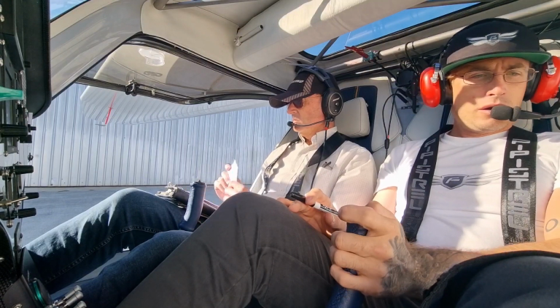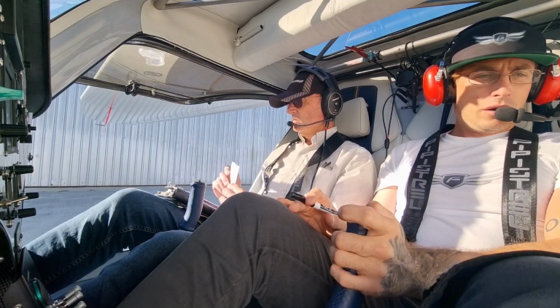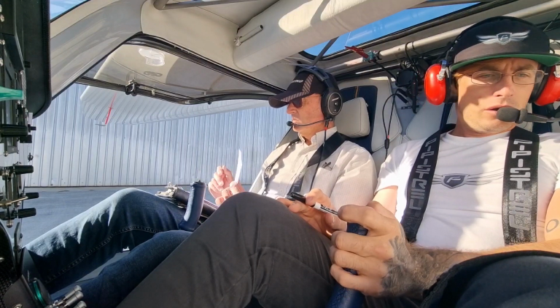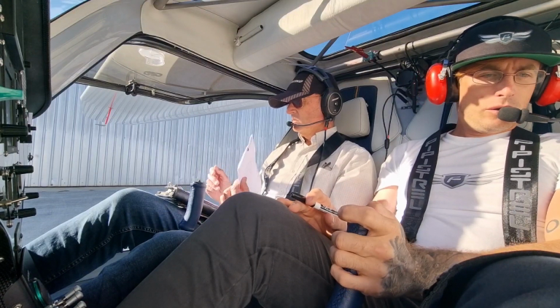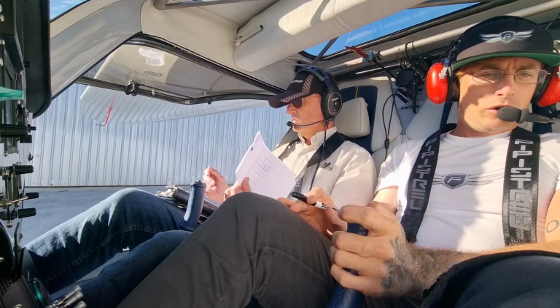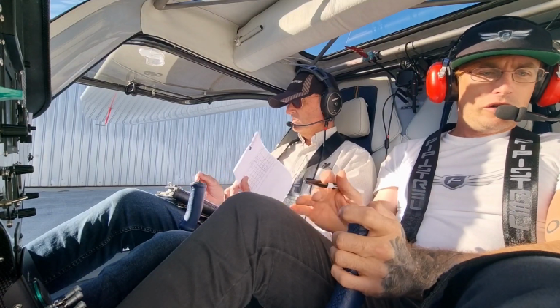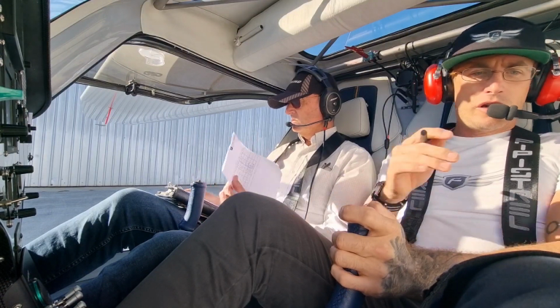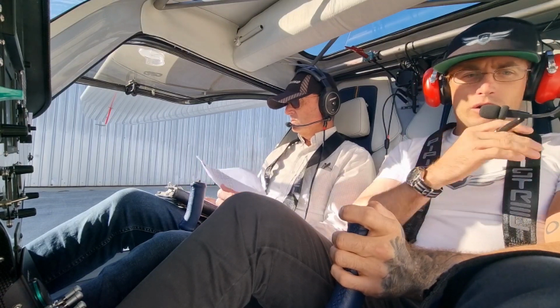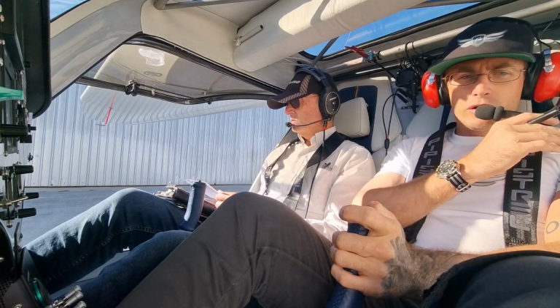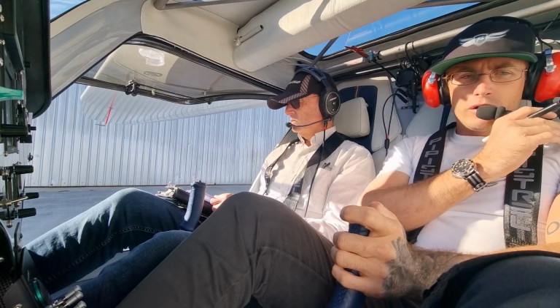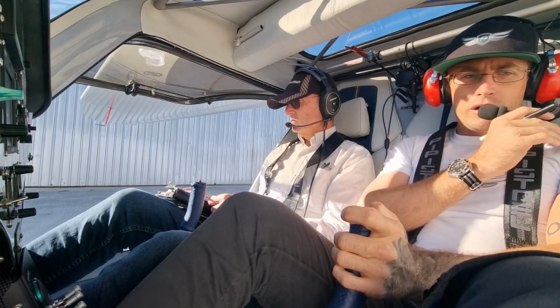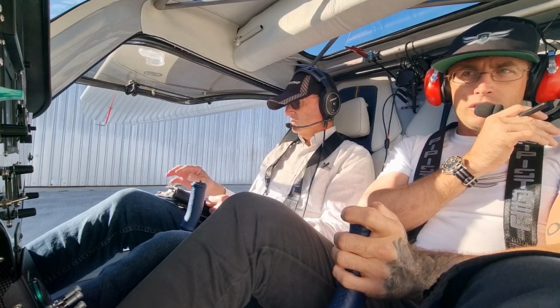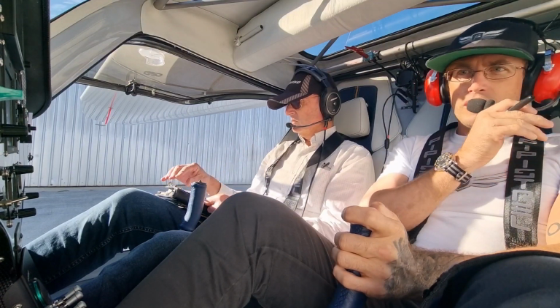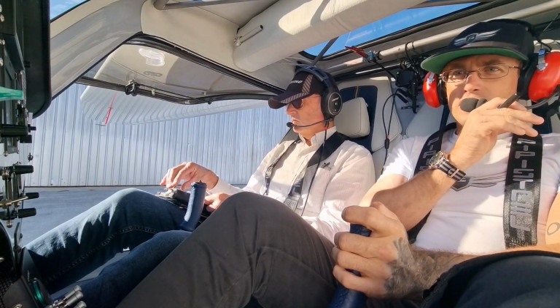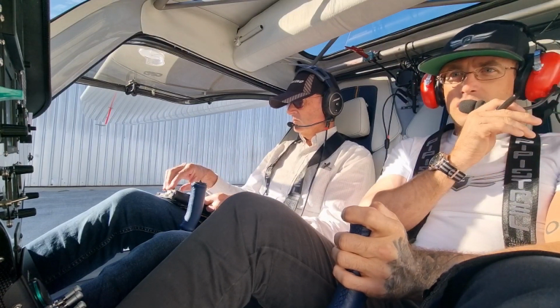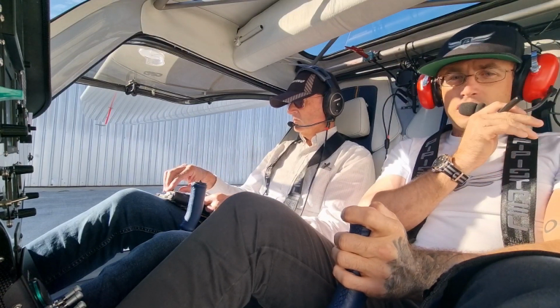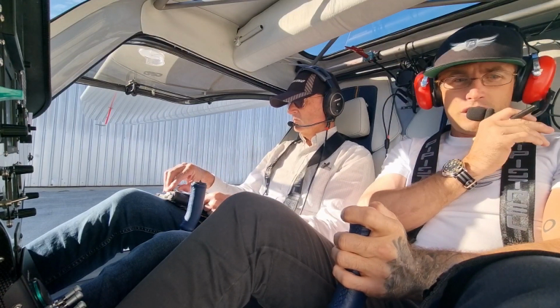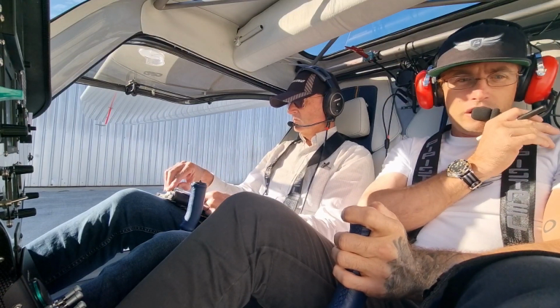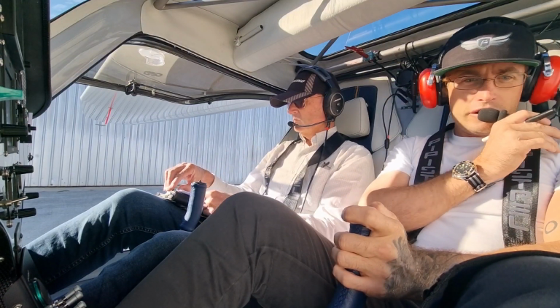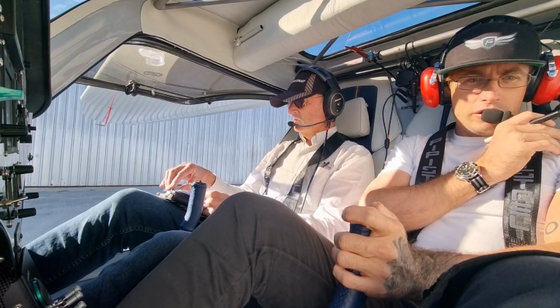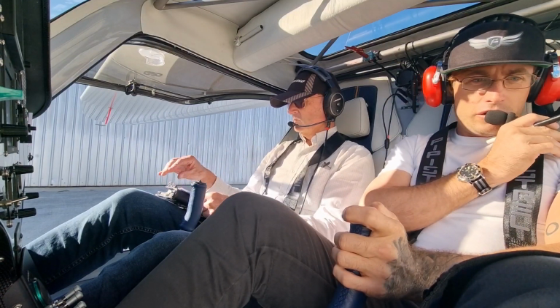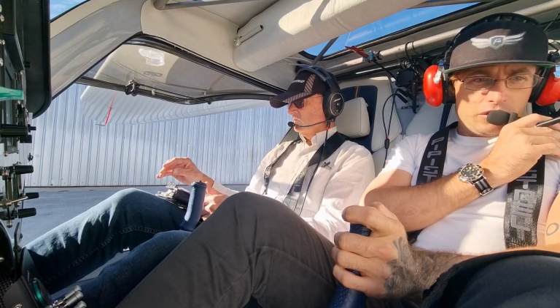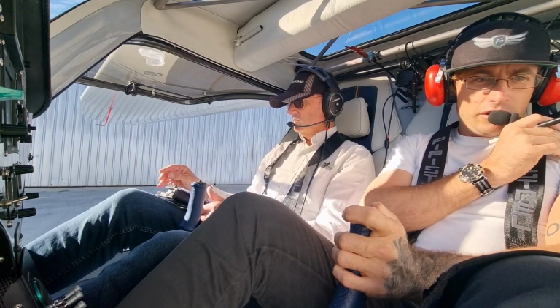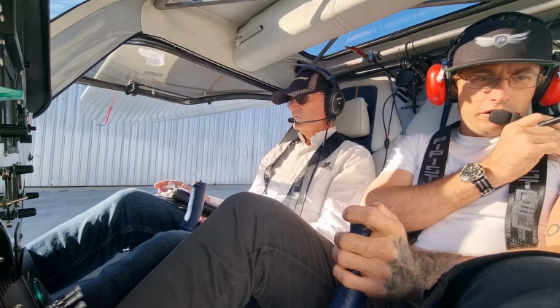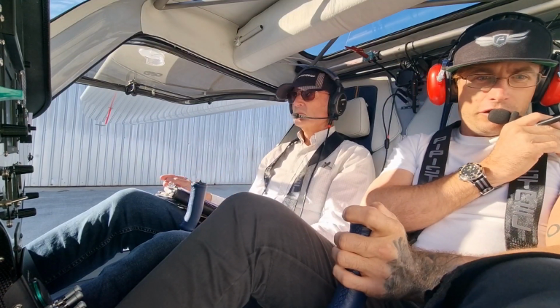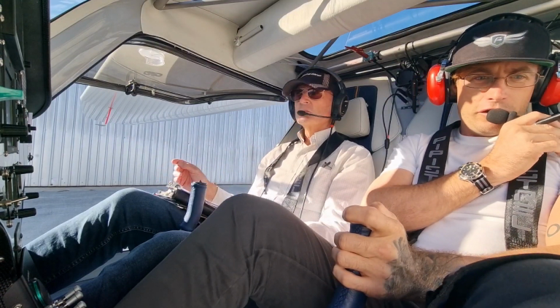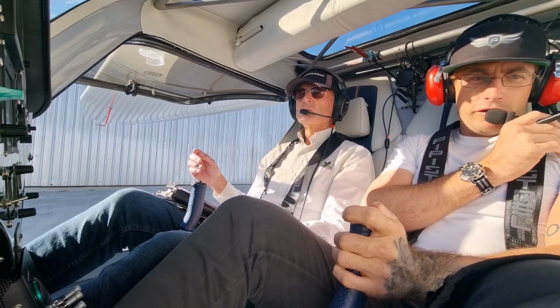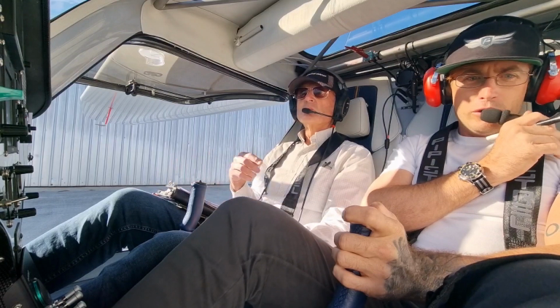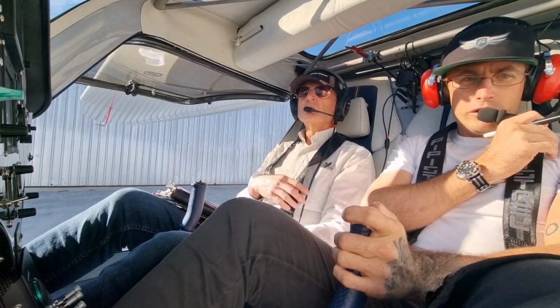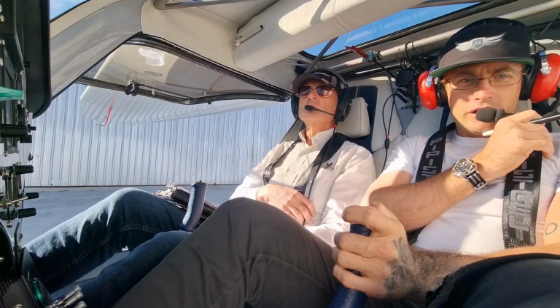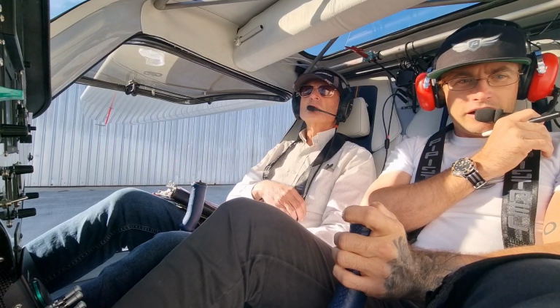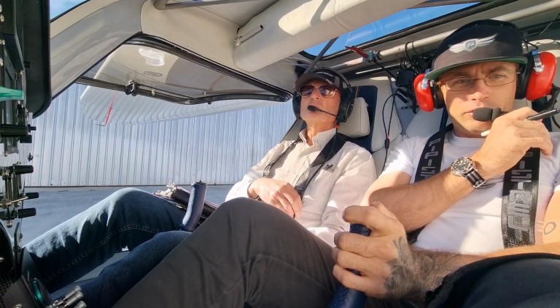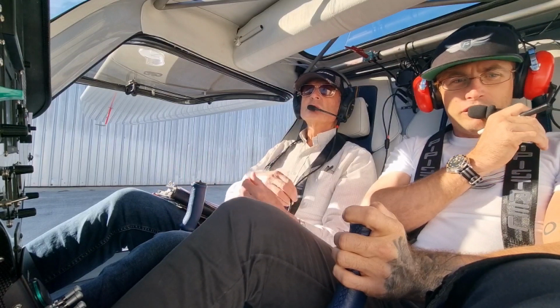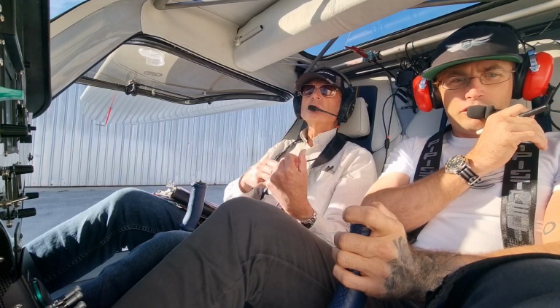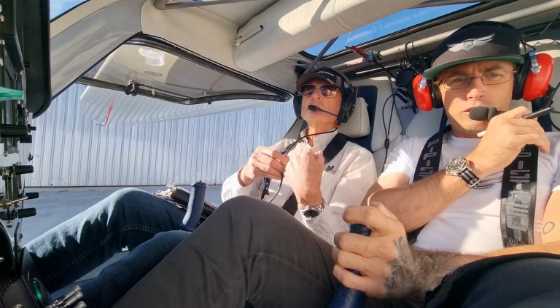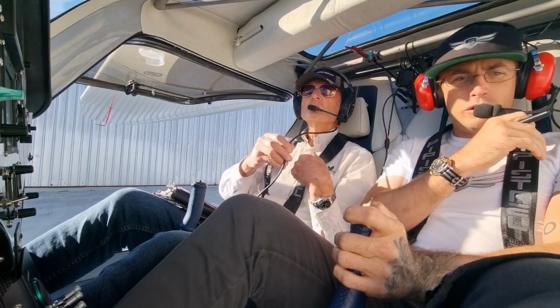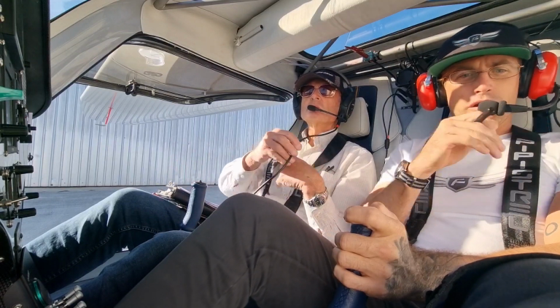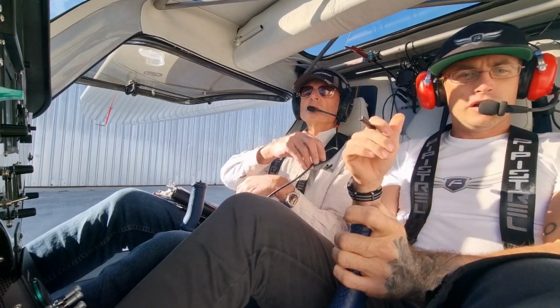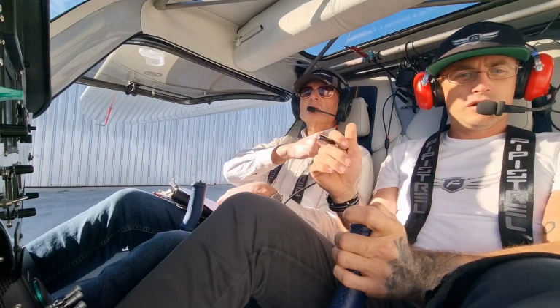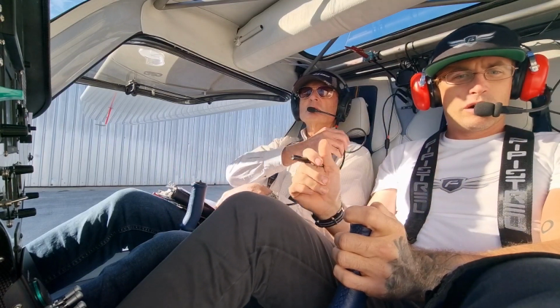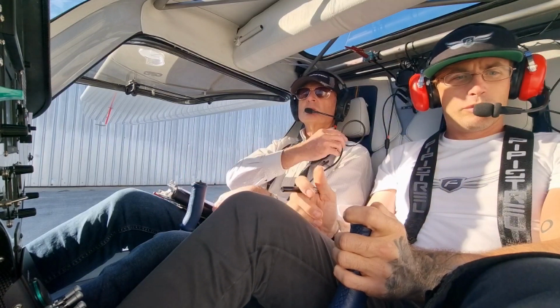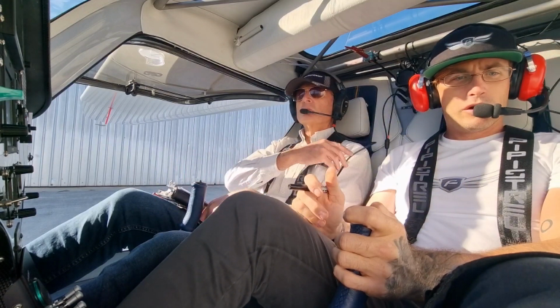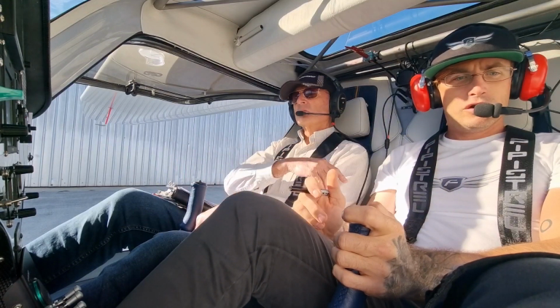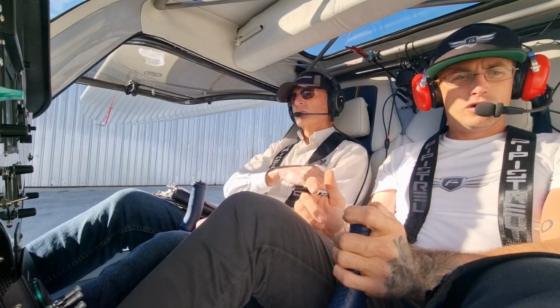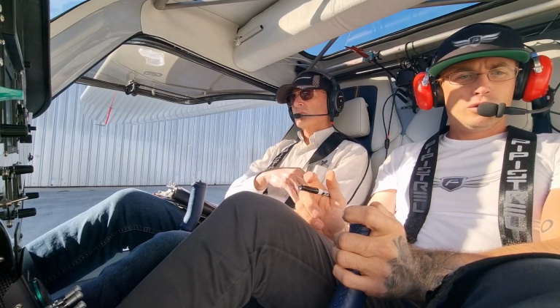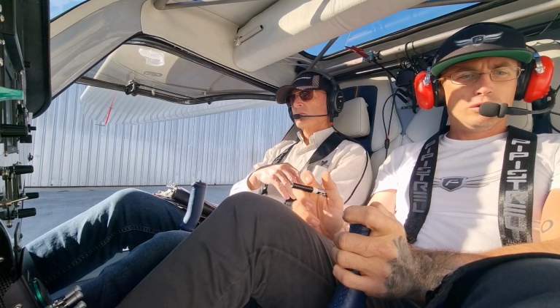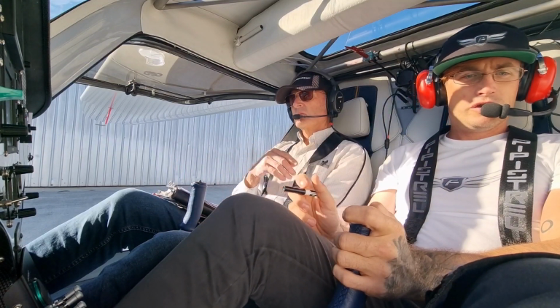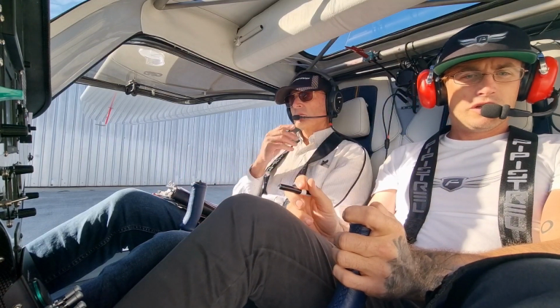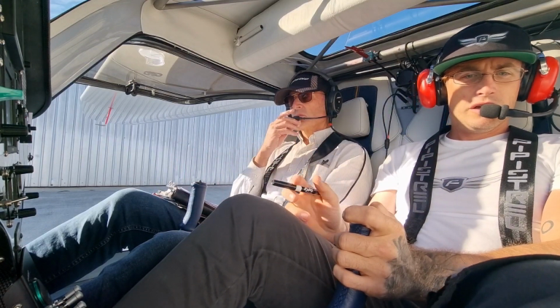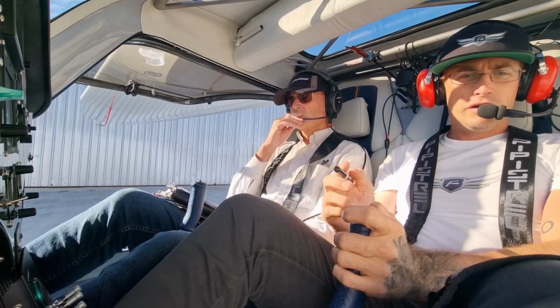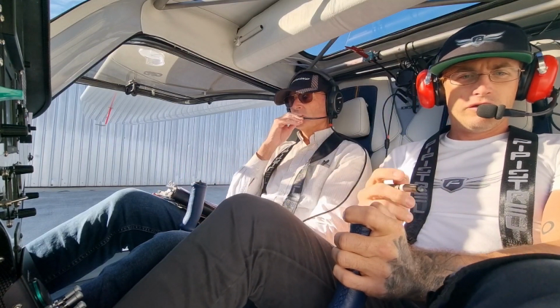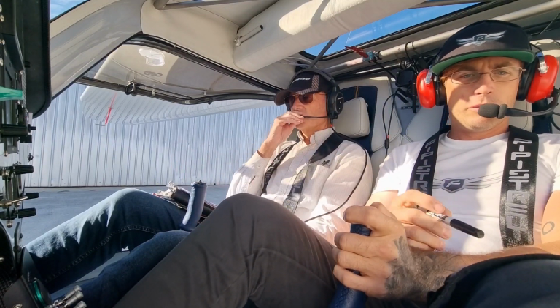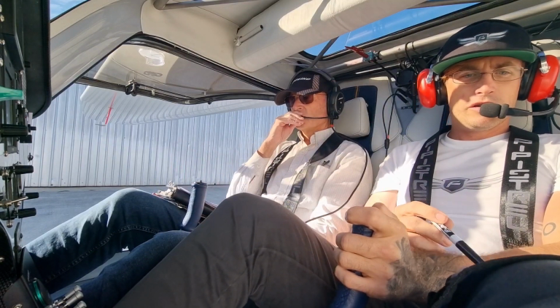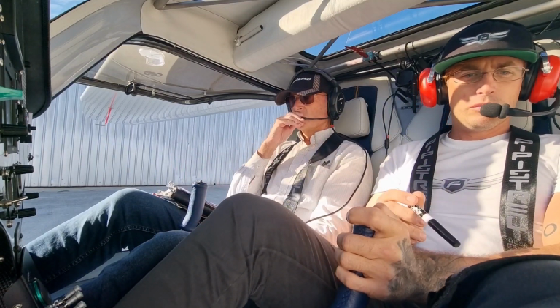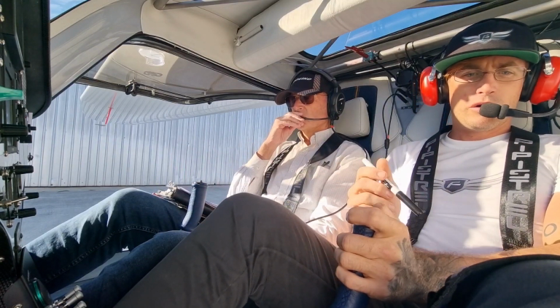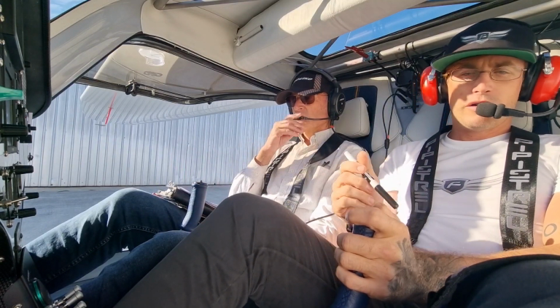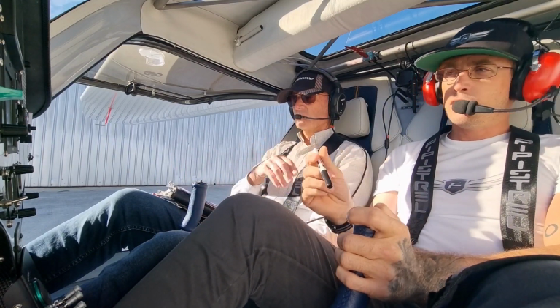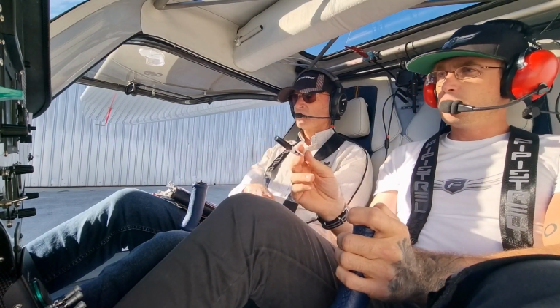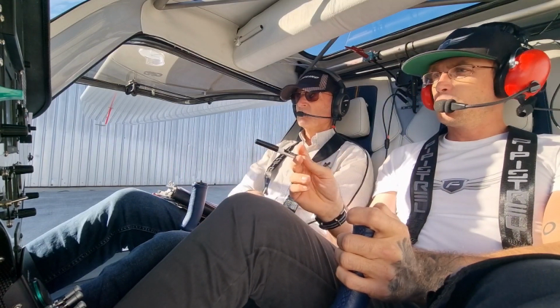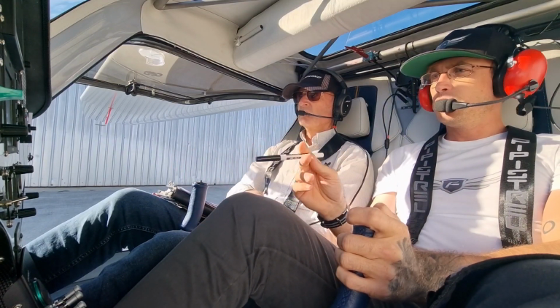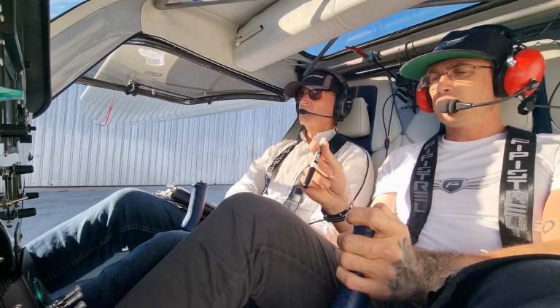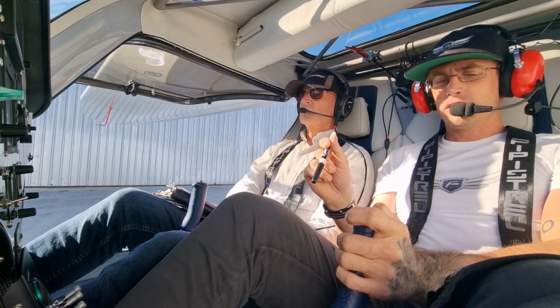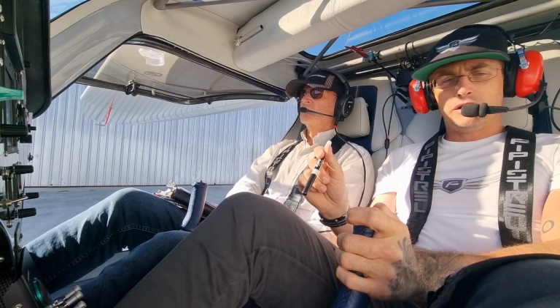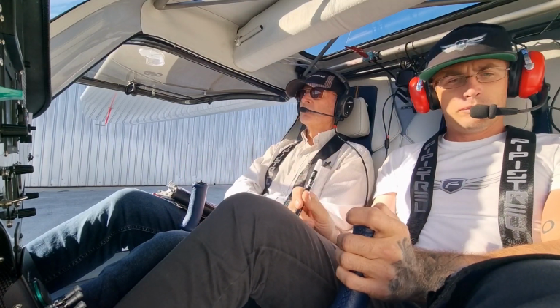Good morning, Jandakot Ground. Electro 2055, Northern Apron for Jandakot, dual received information Bravo, request taxi.